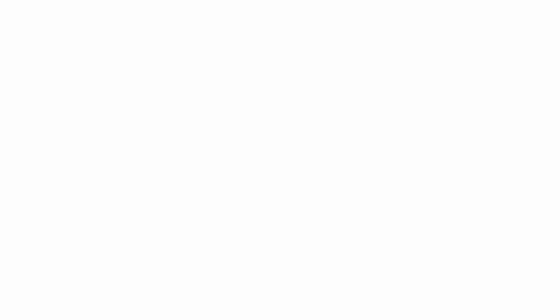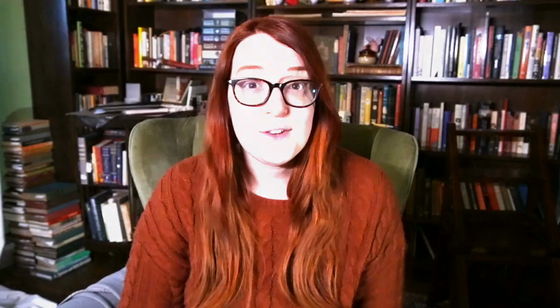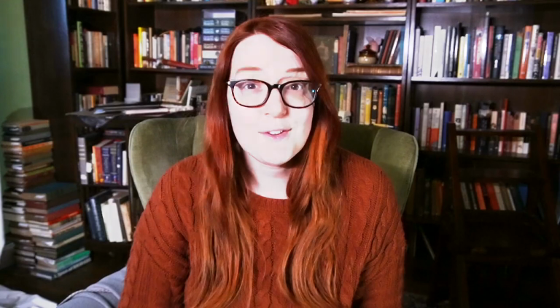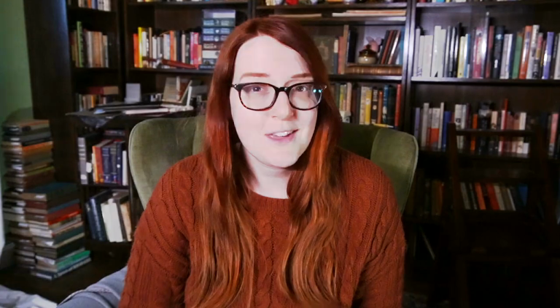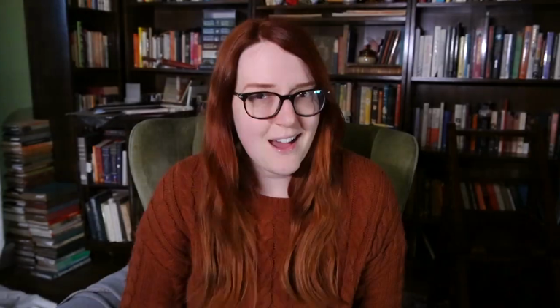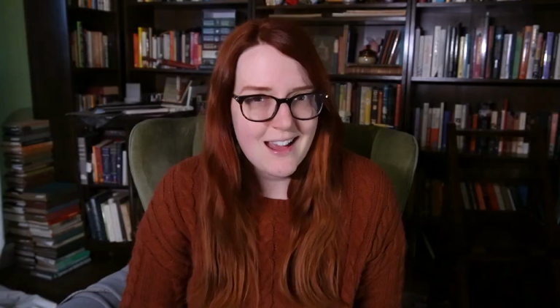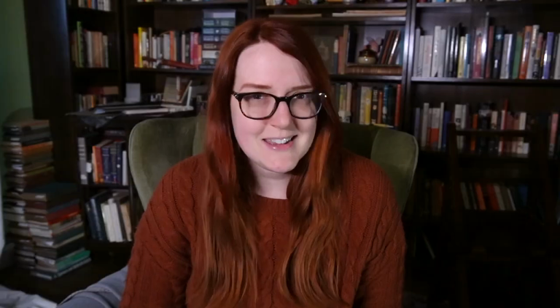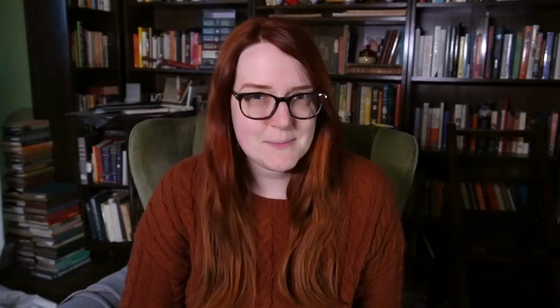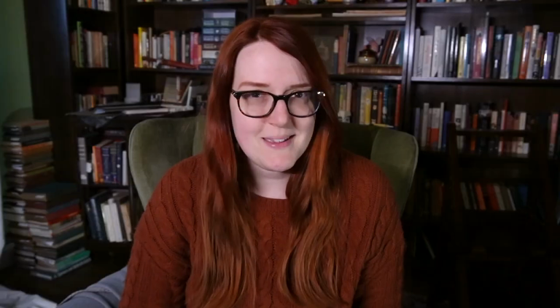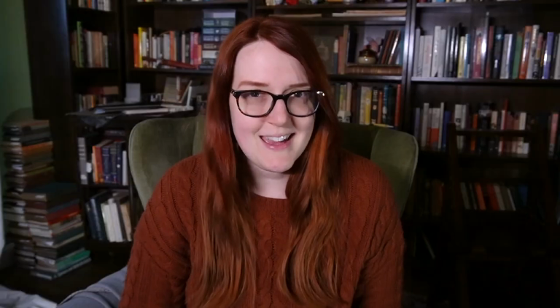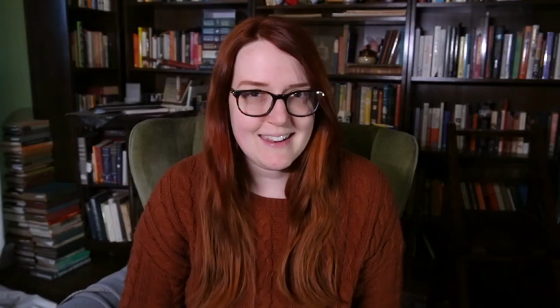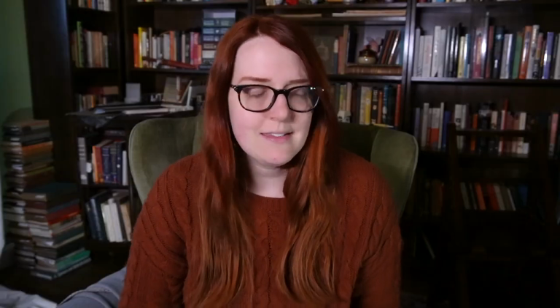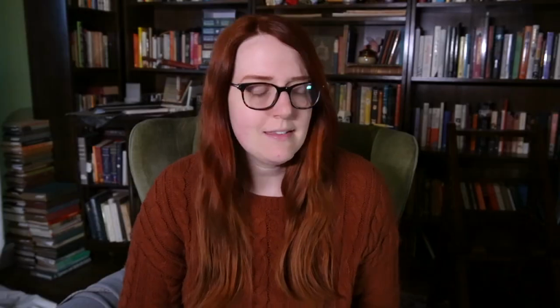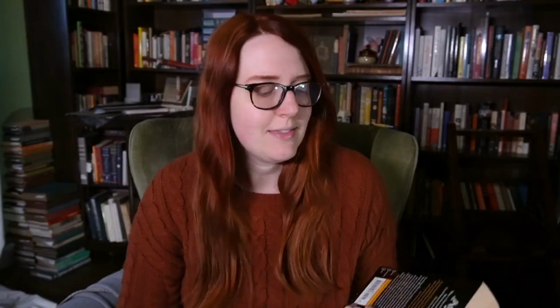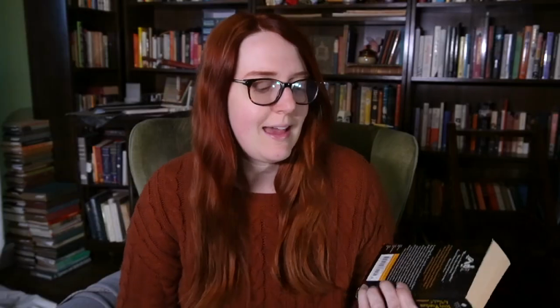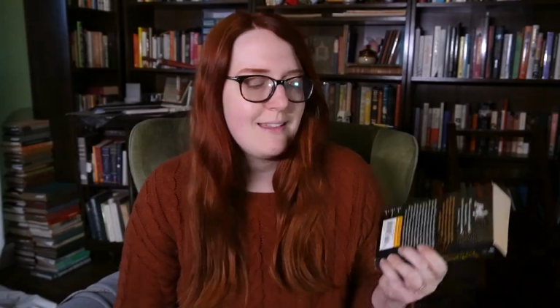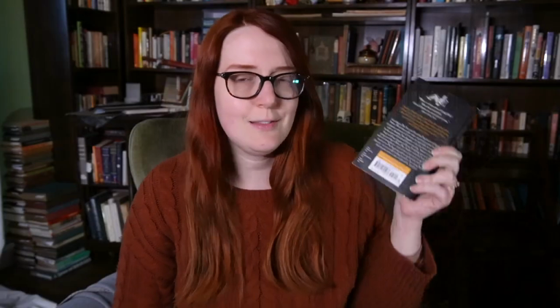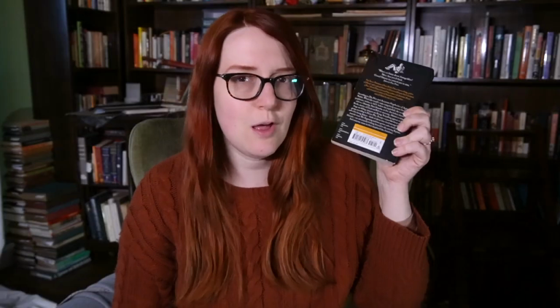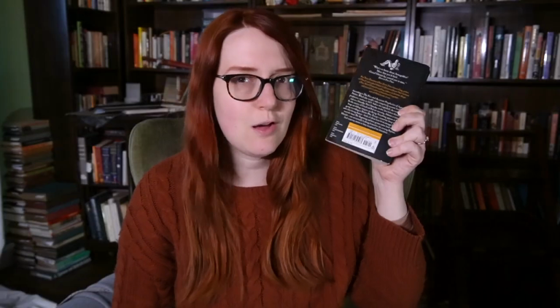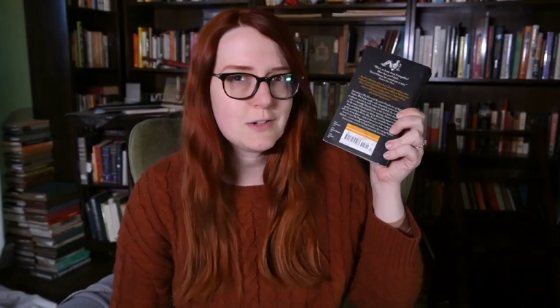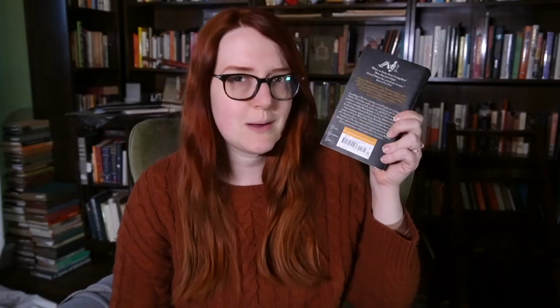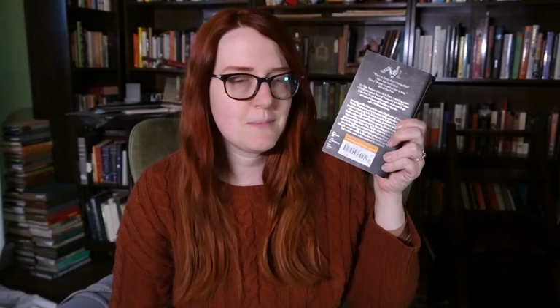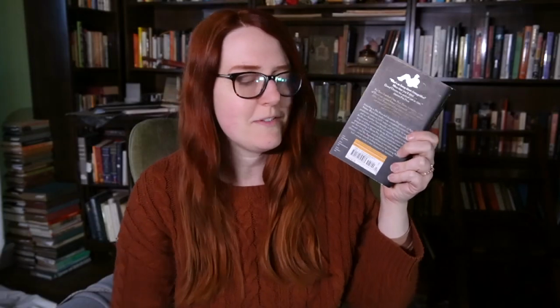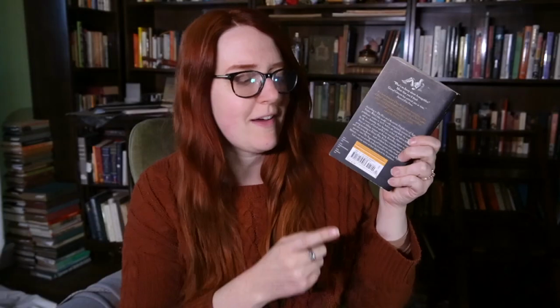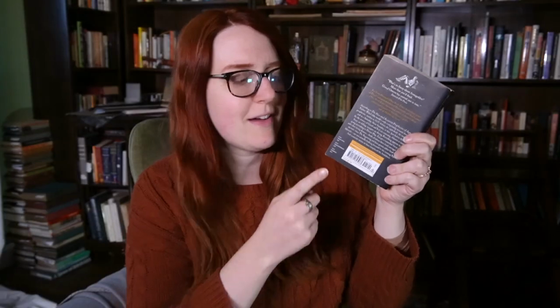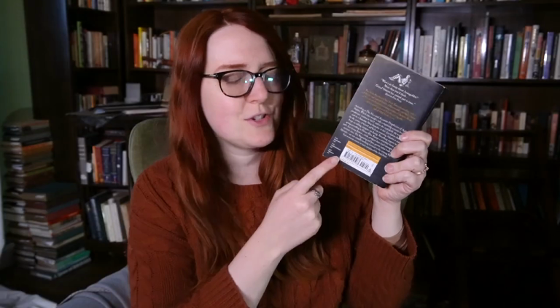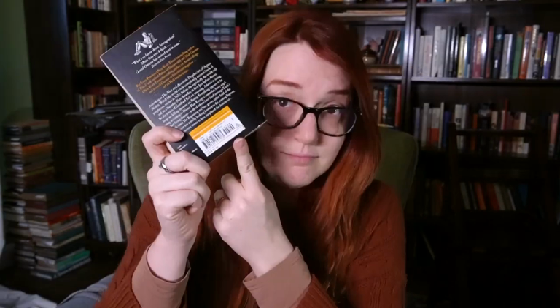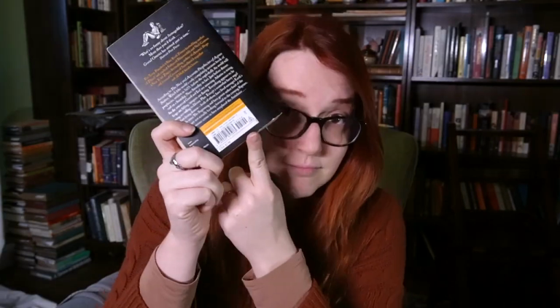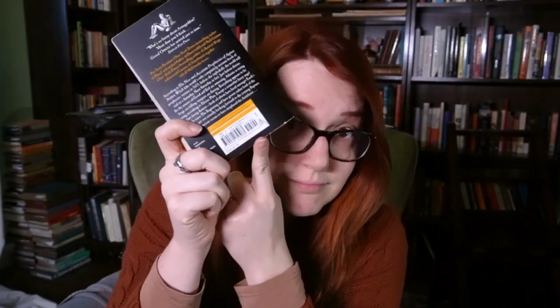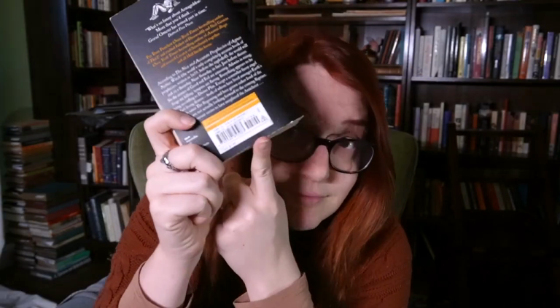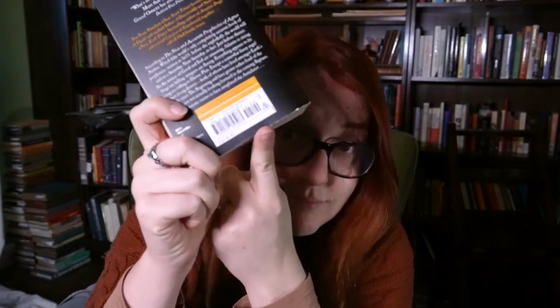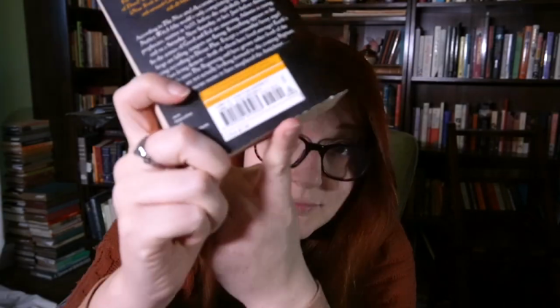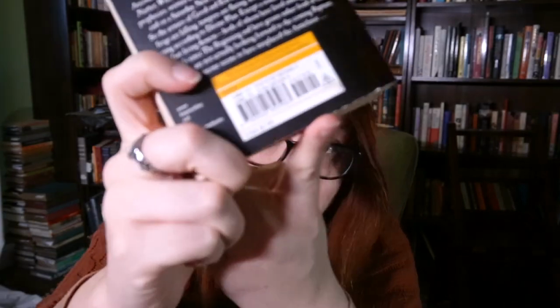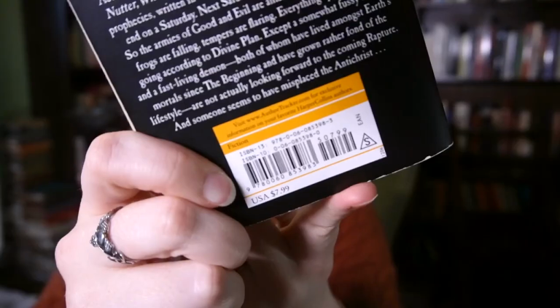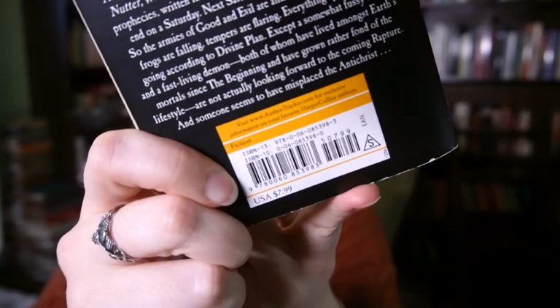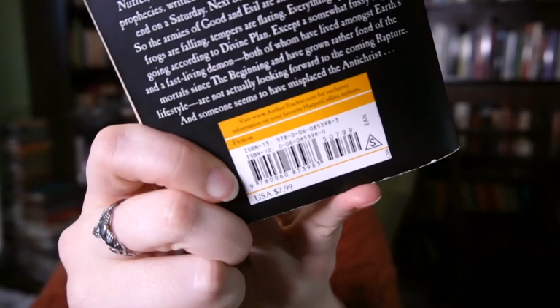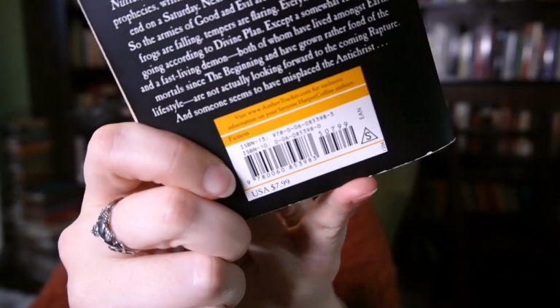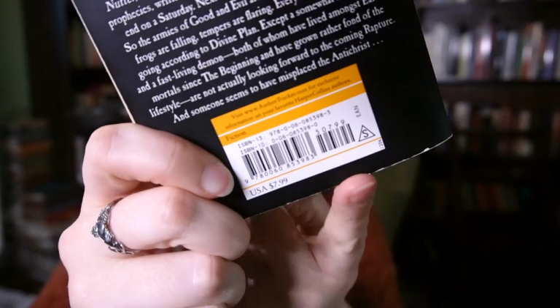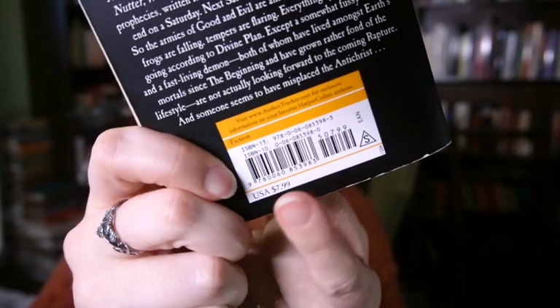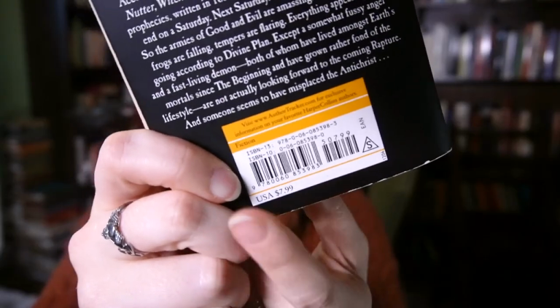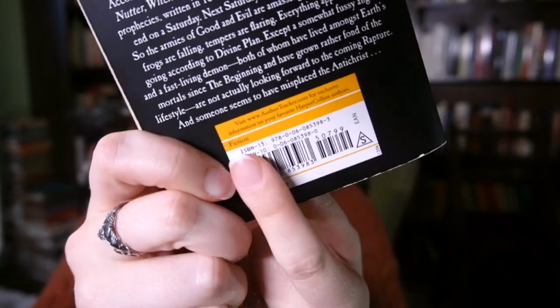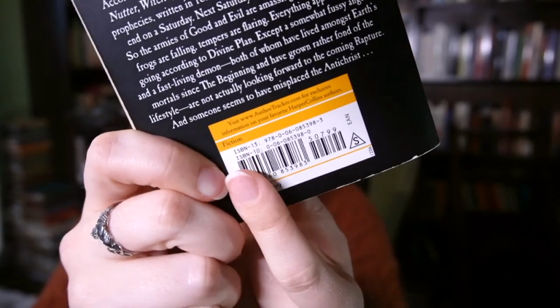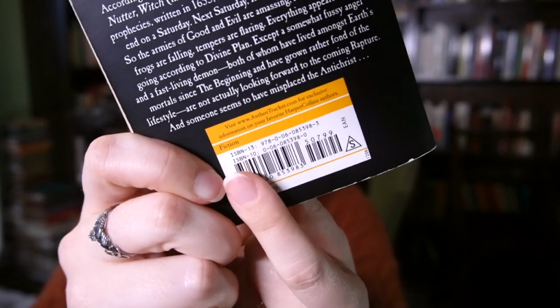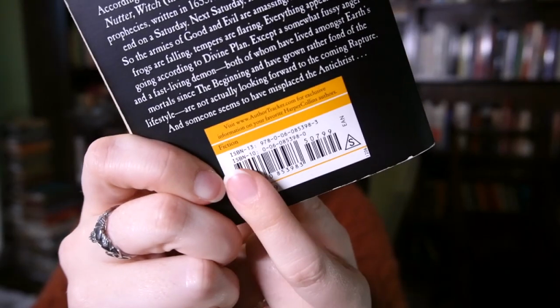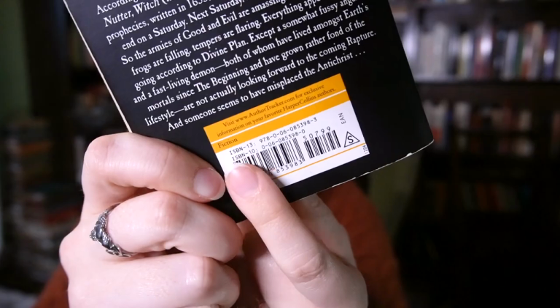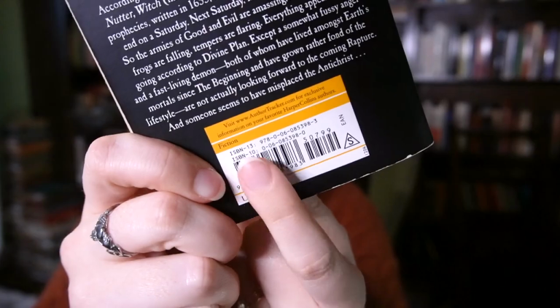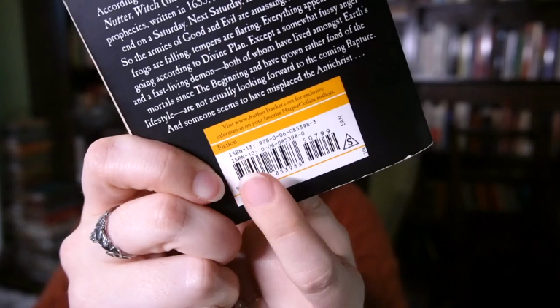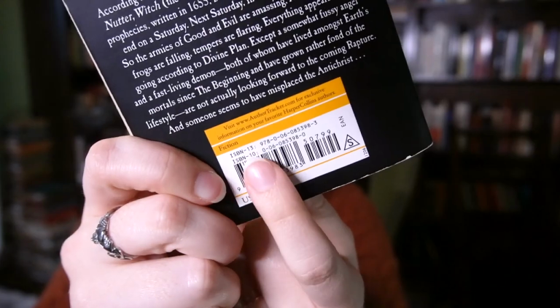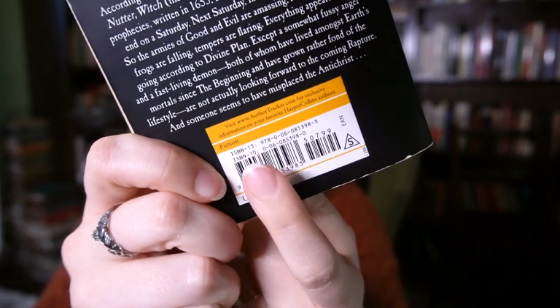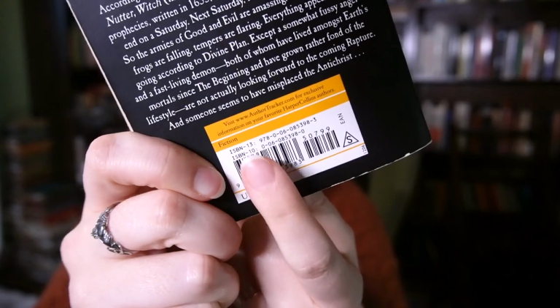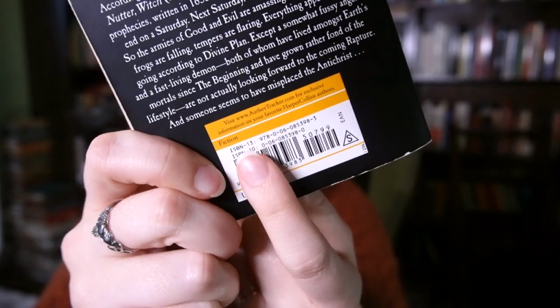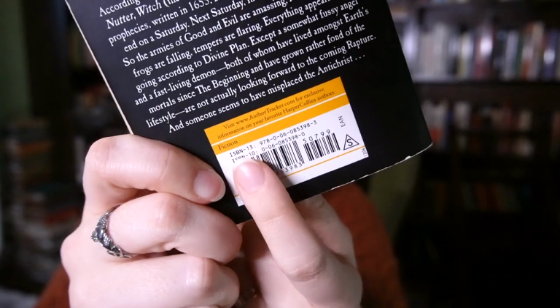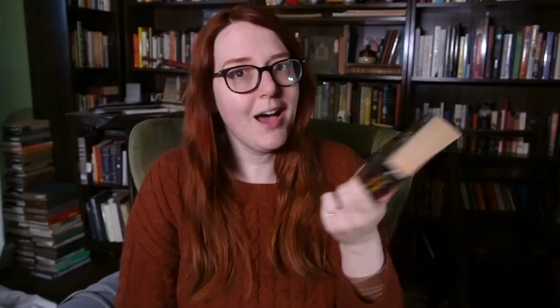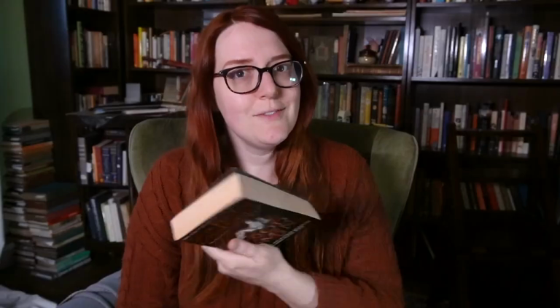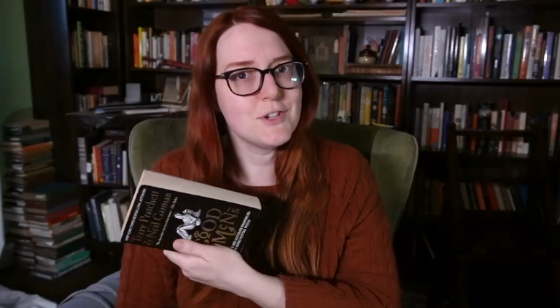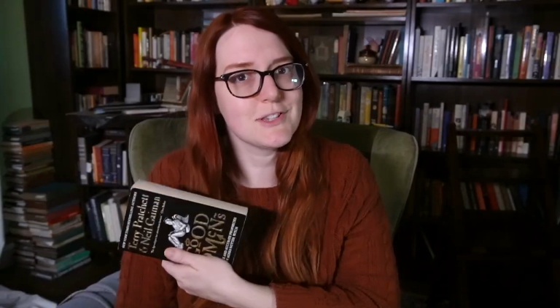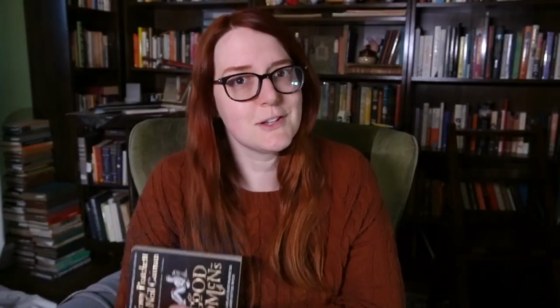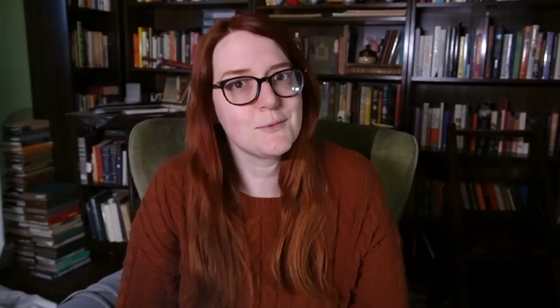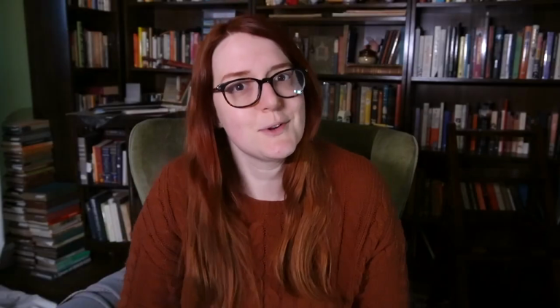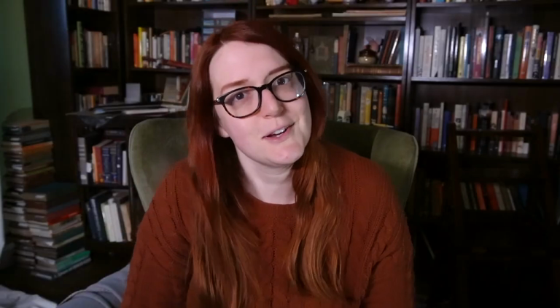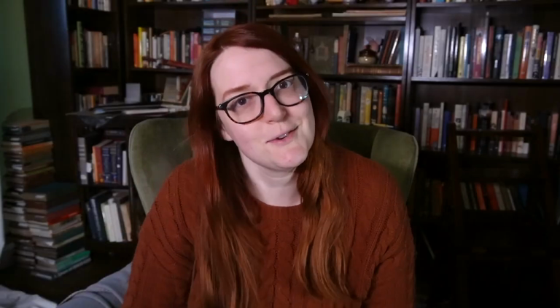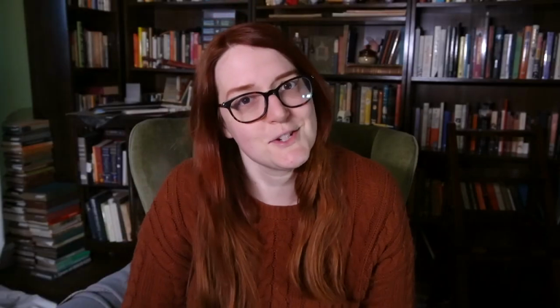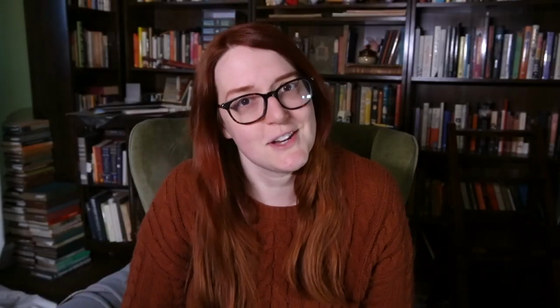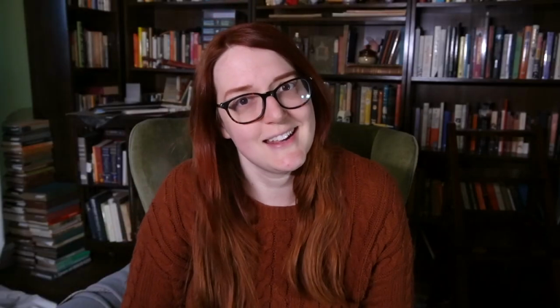You know the ISBN? That long number found just above the barcode on nearly all new books? I just learned where it originated.